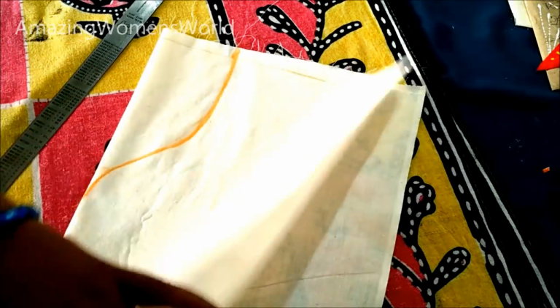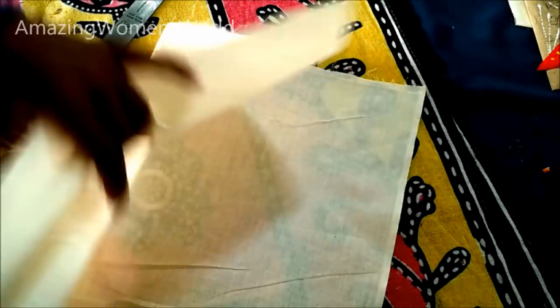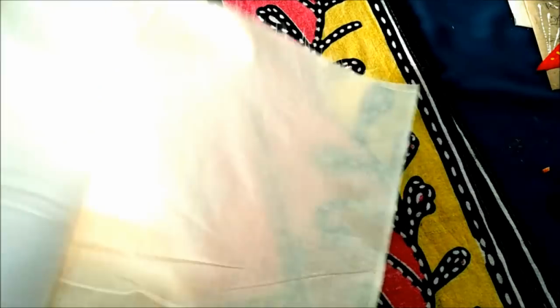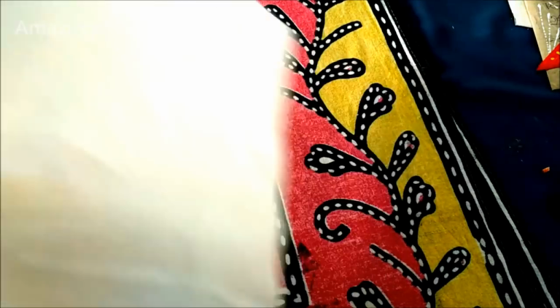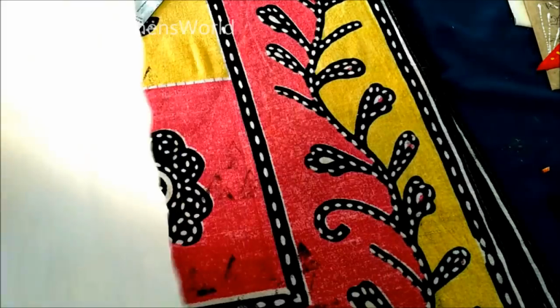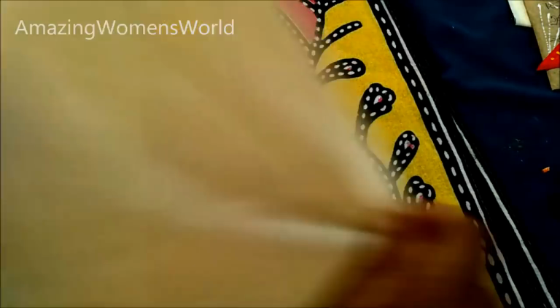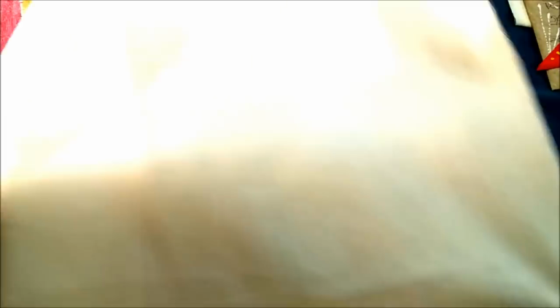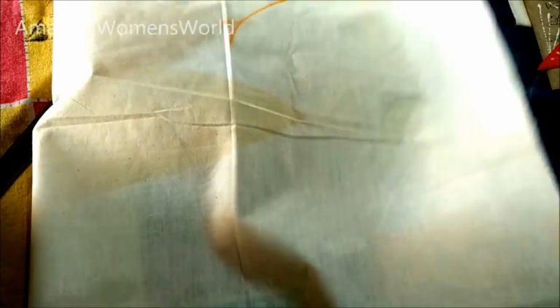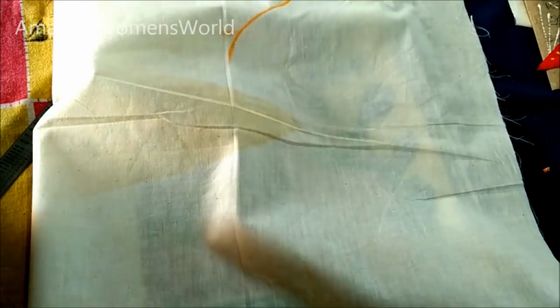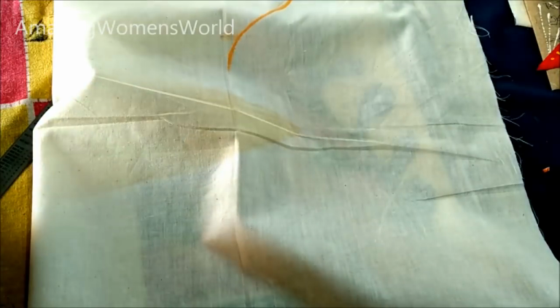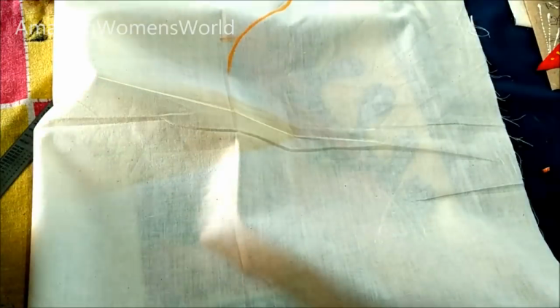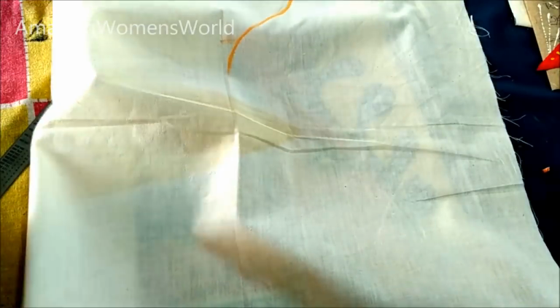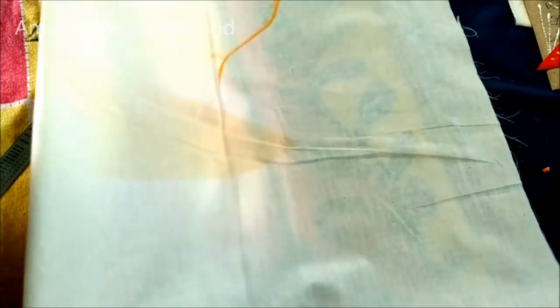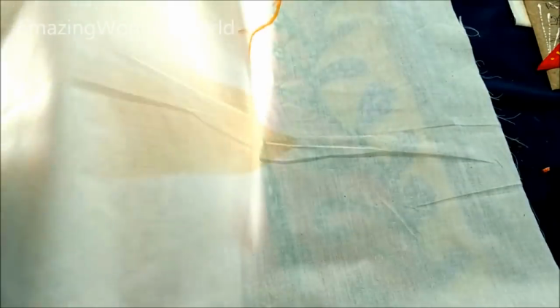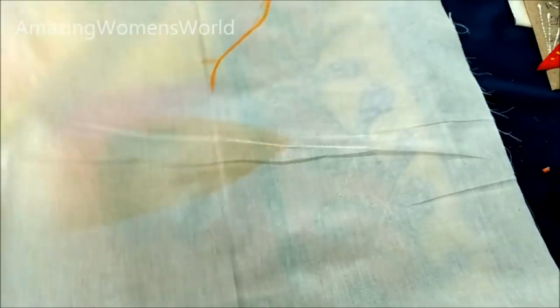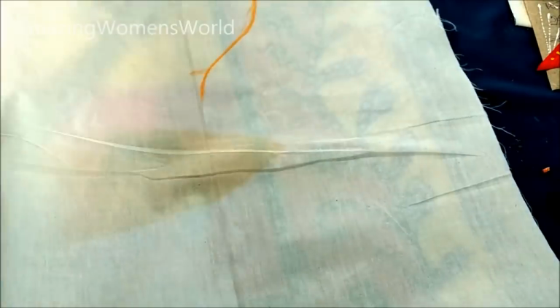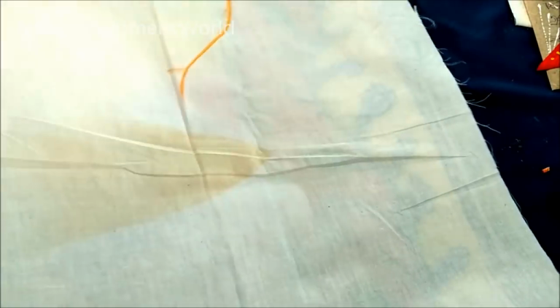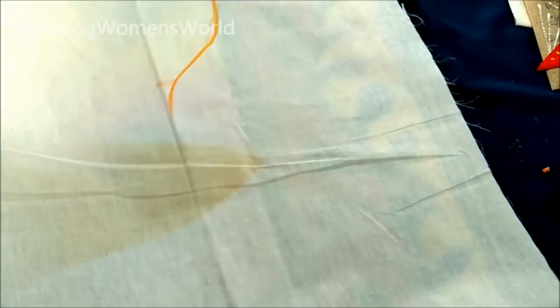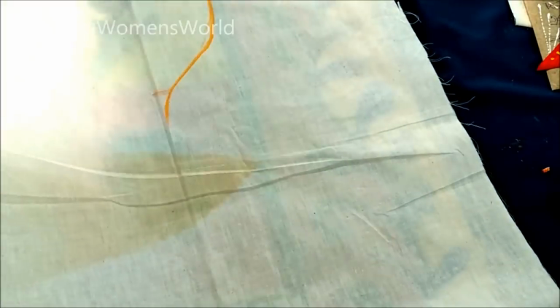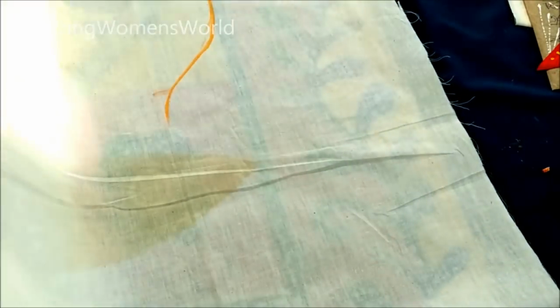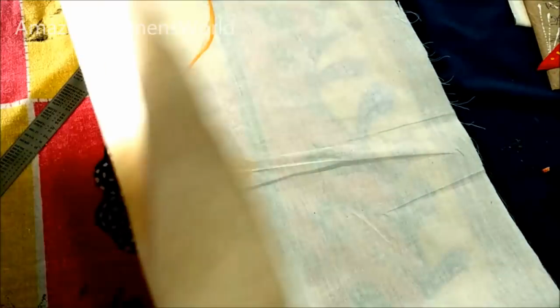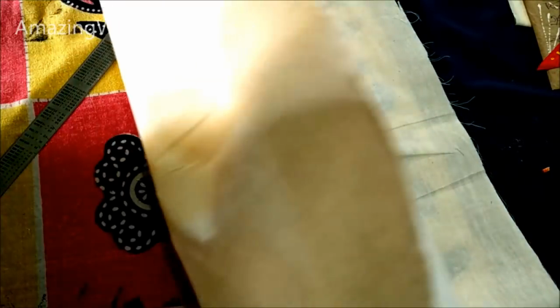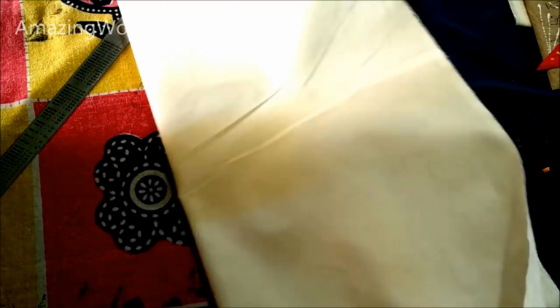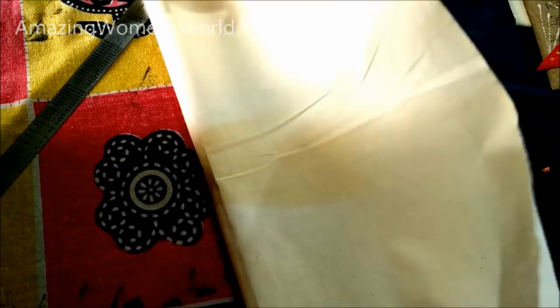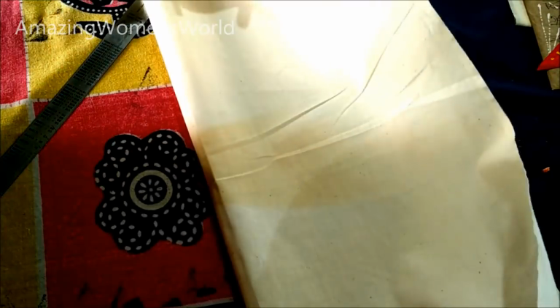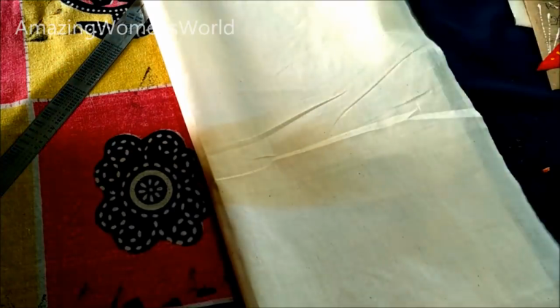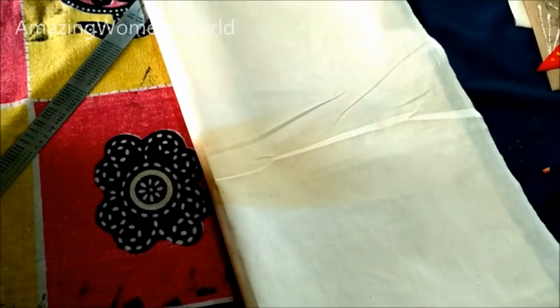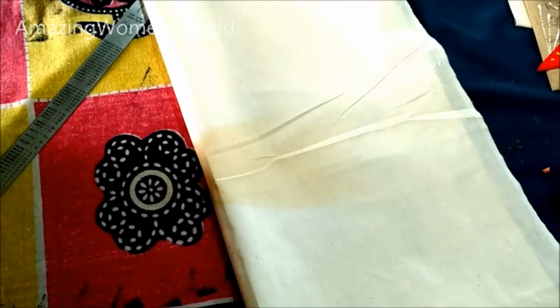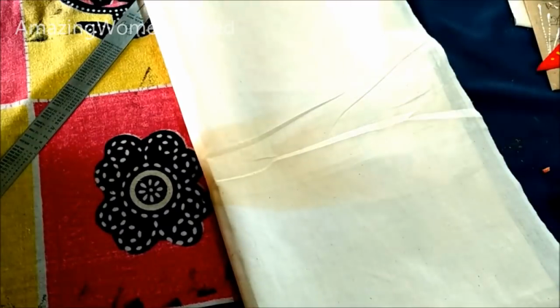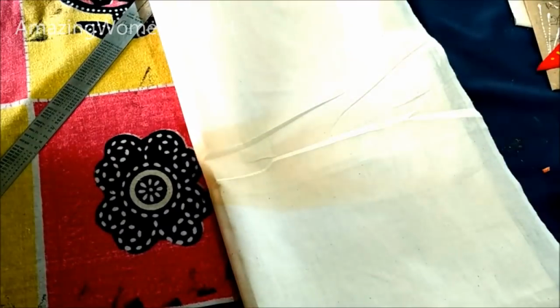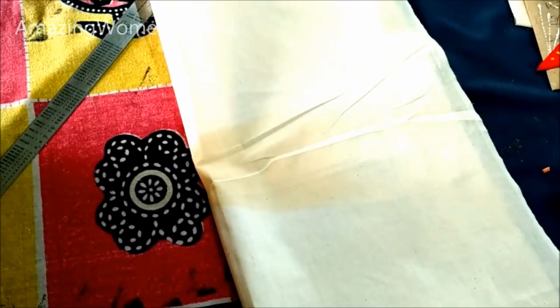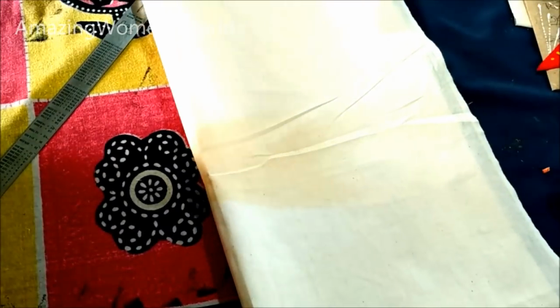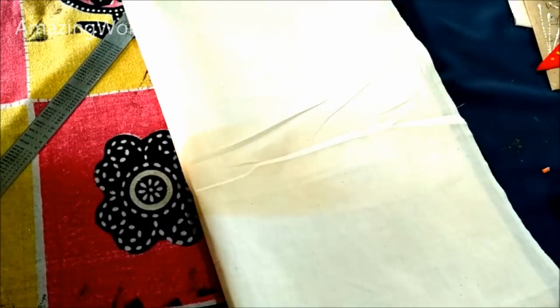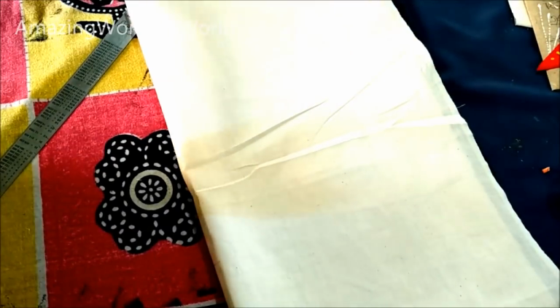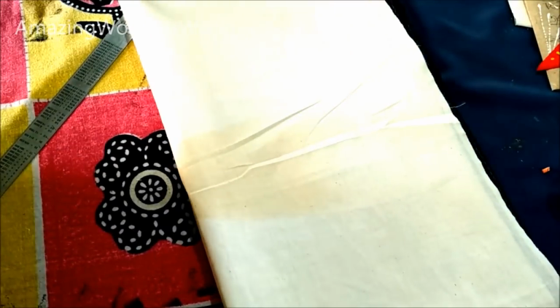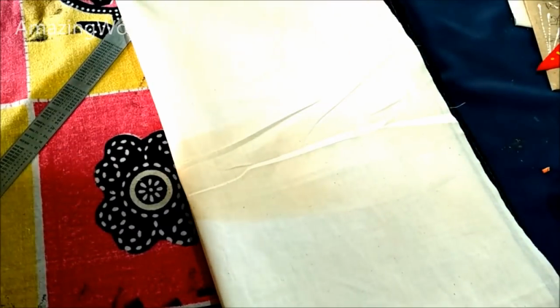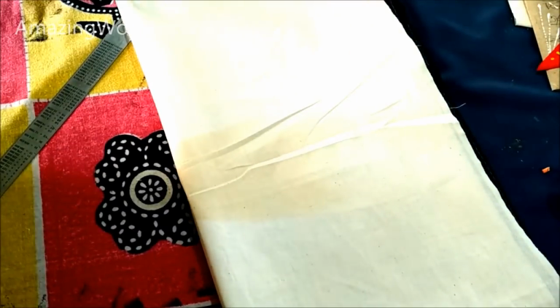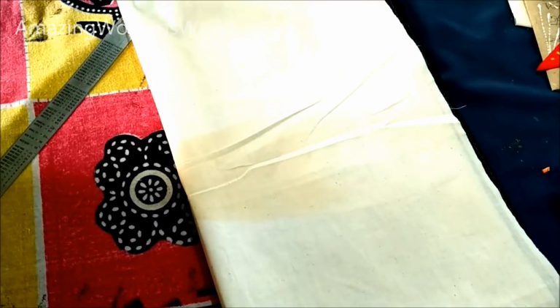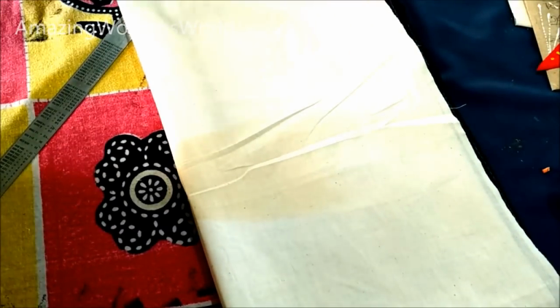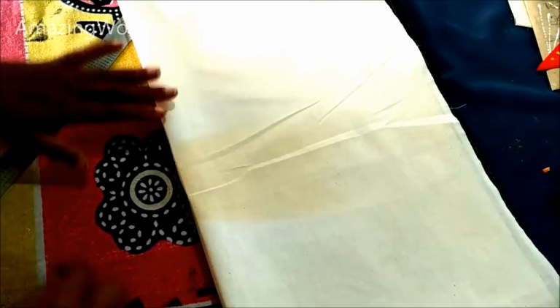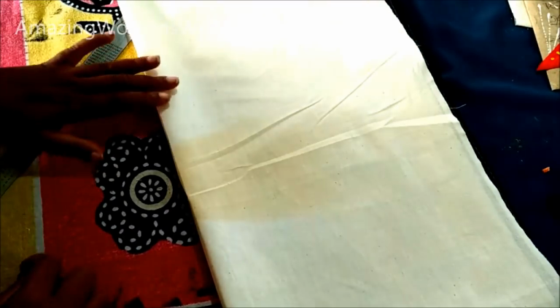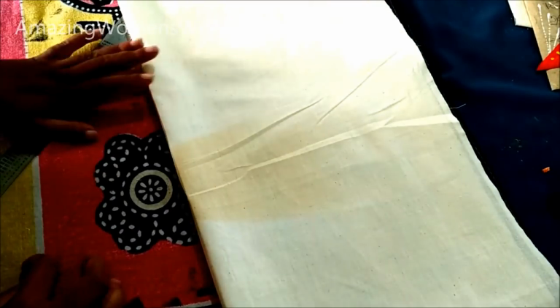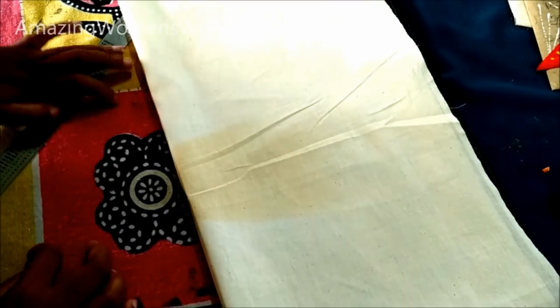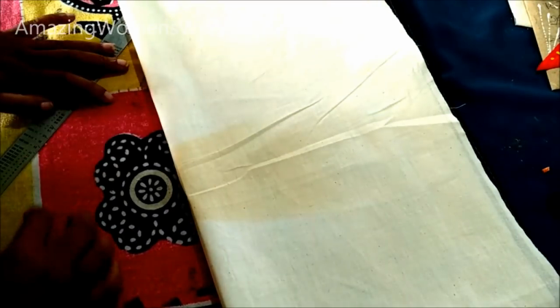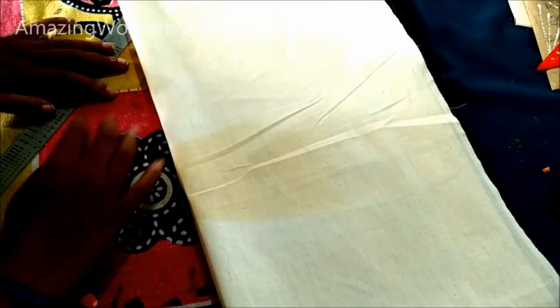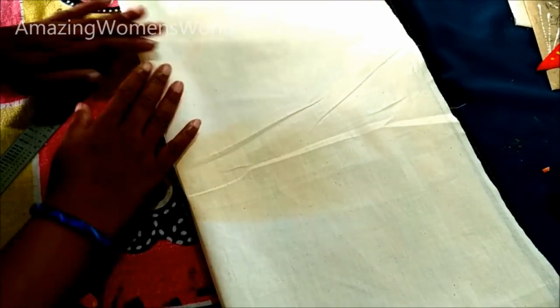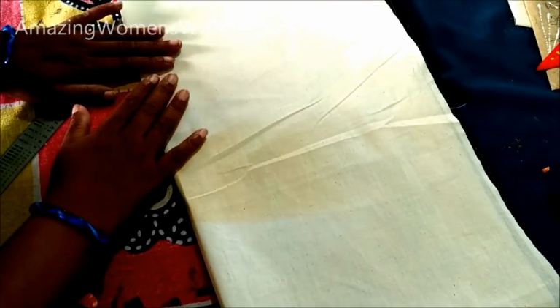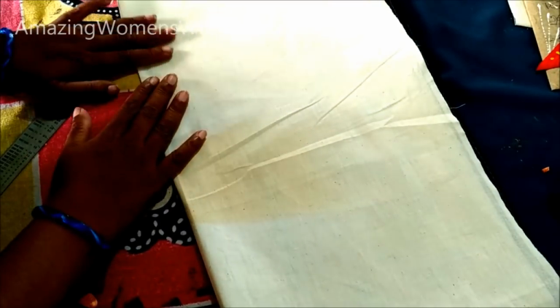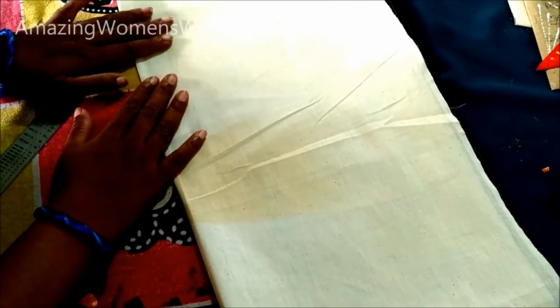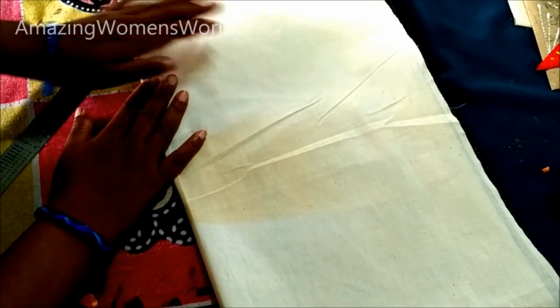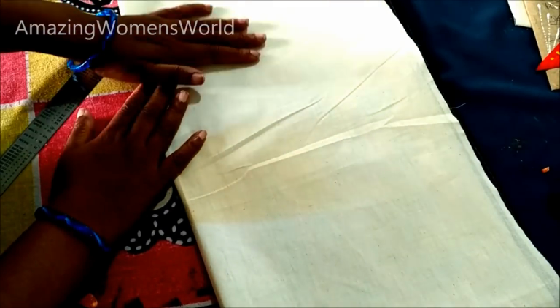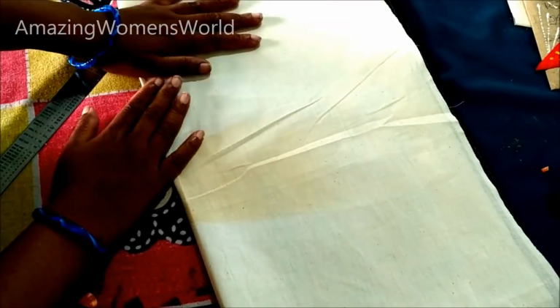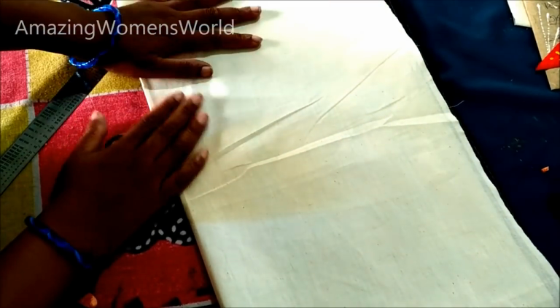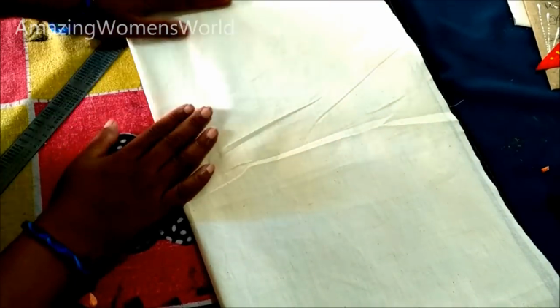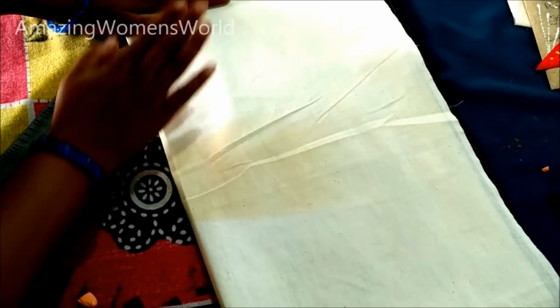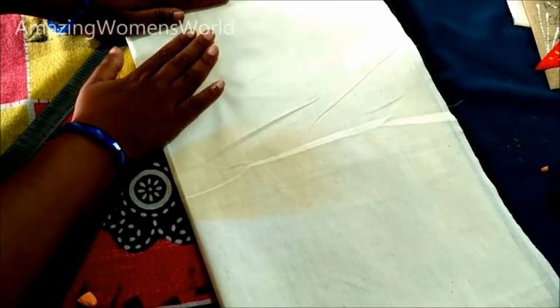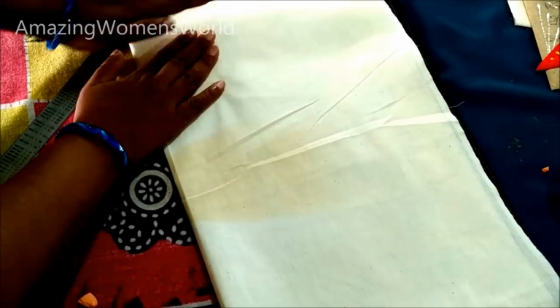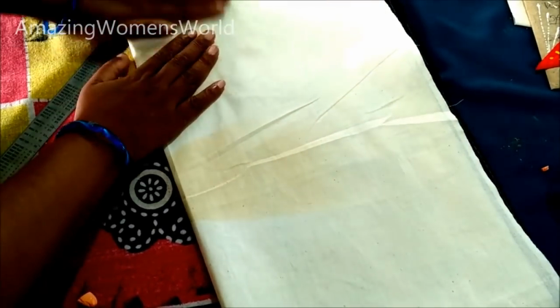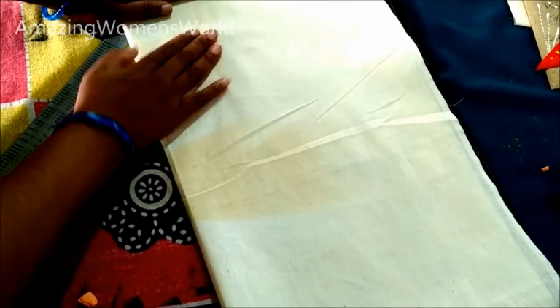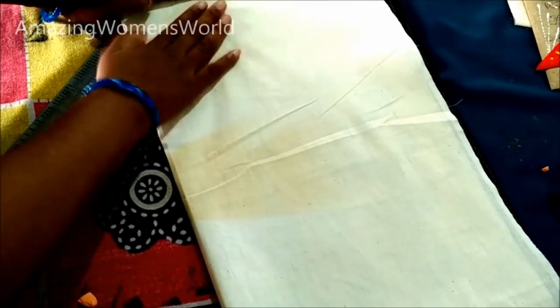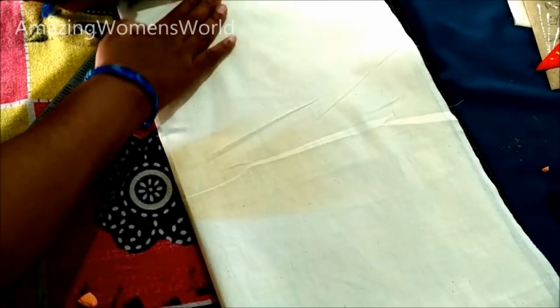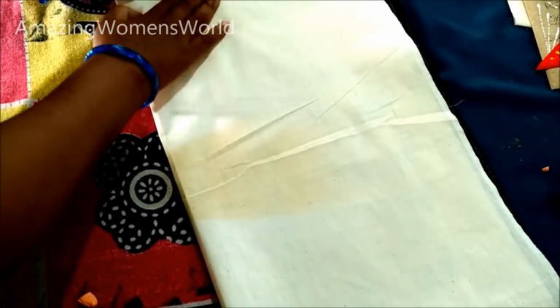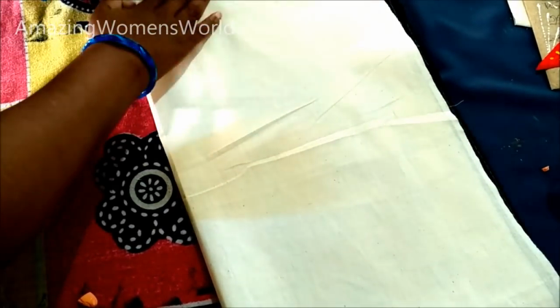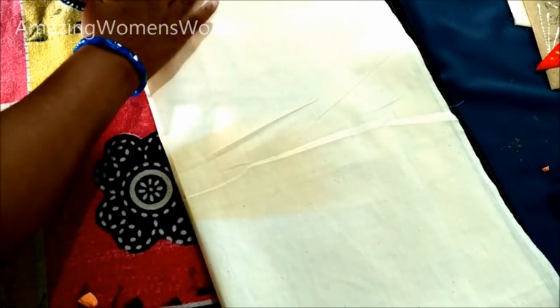Now unfold and fold it again, and slowly tap on the neck markings so that the neck design will be transferred to the other side.